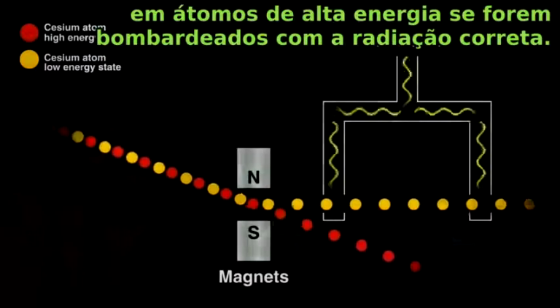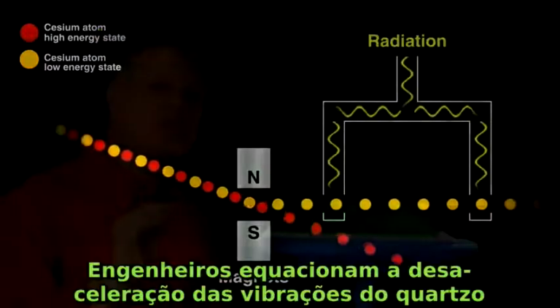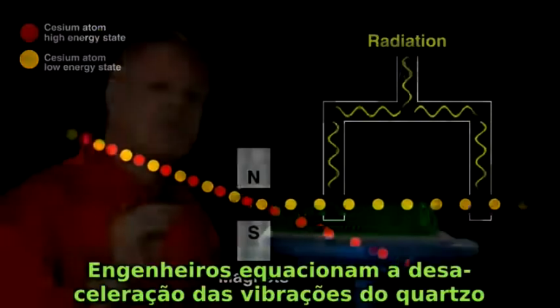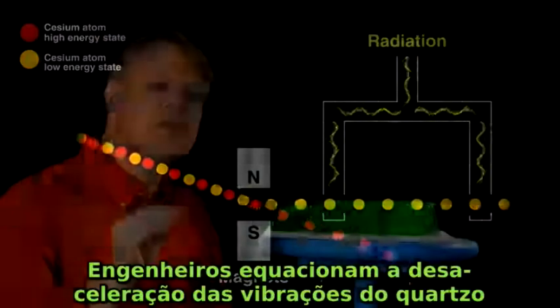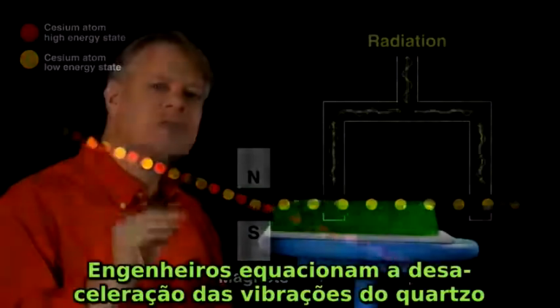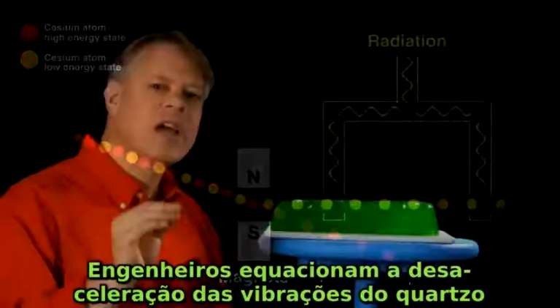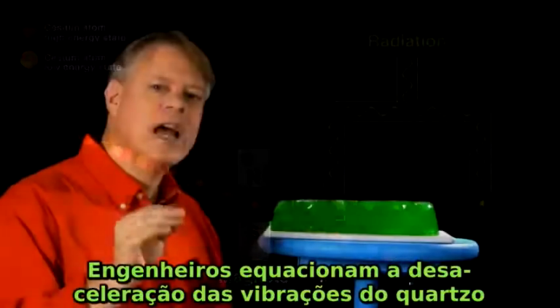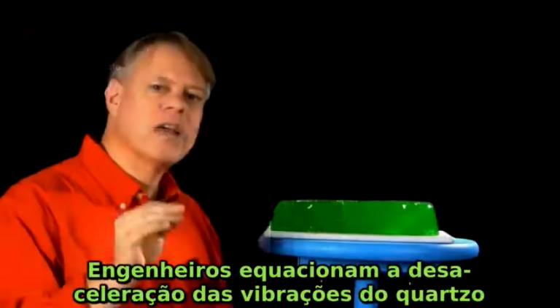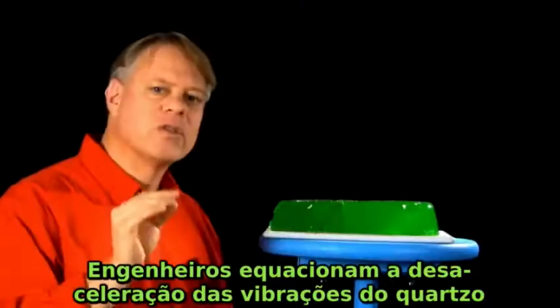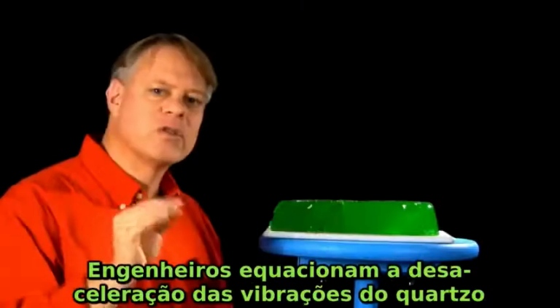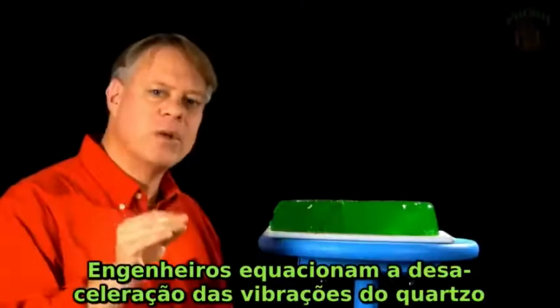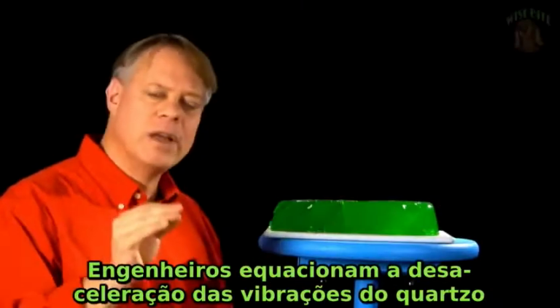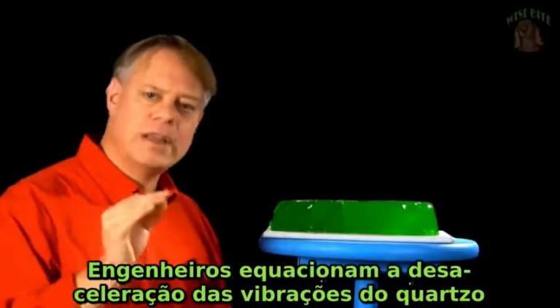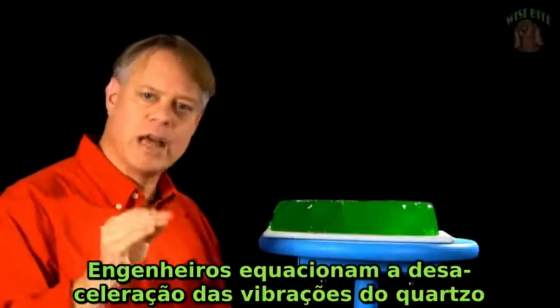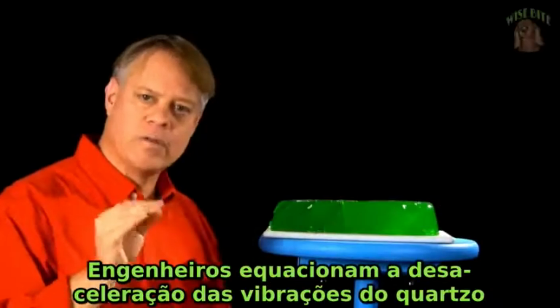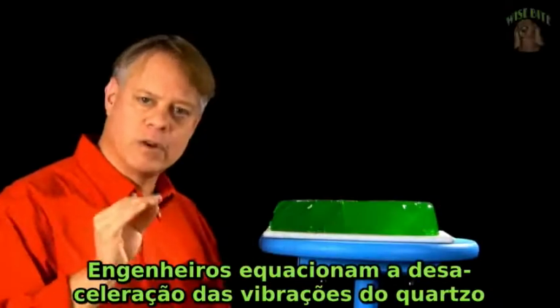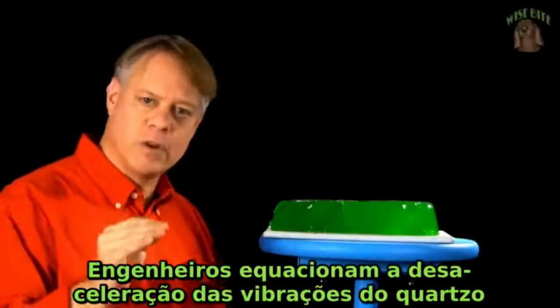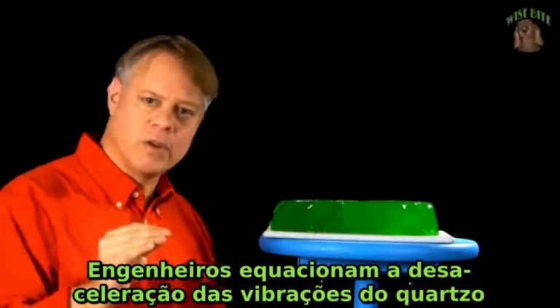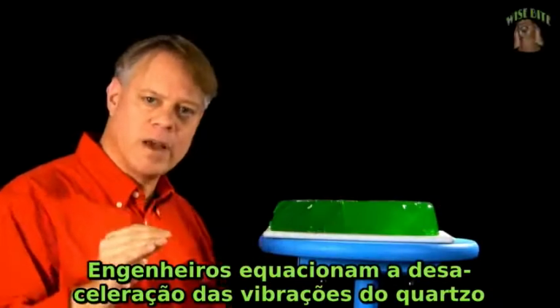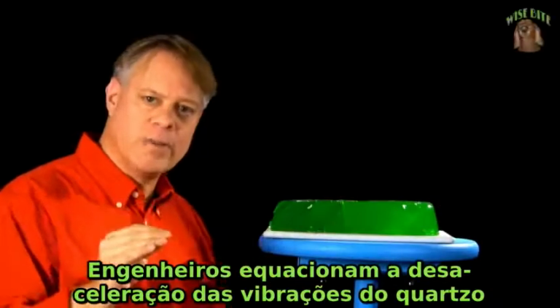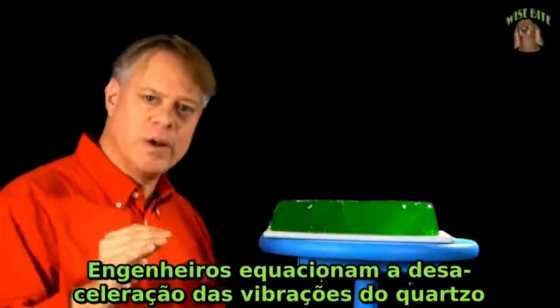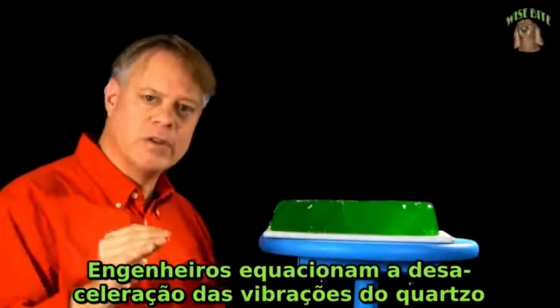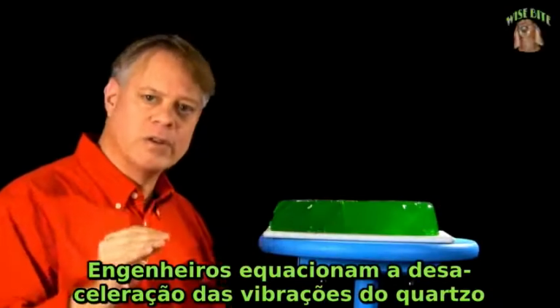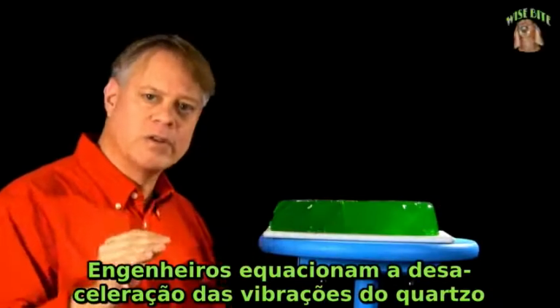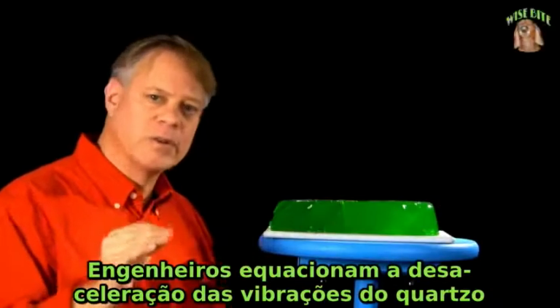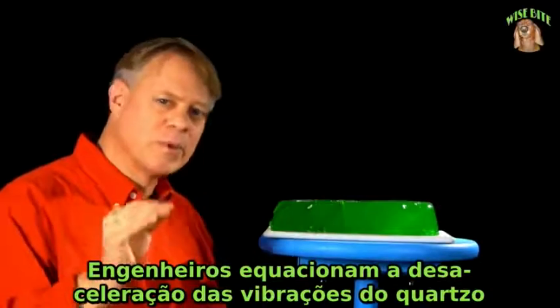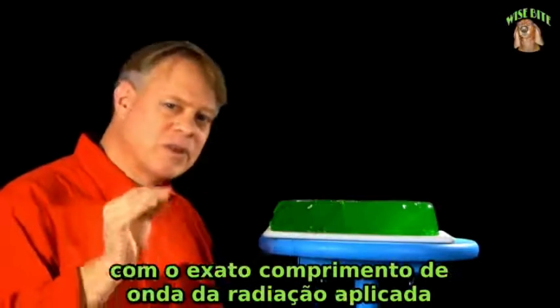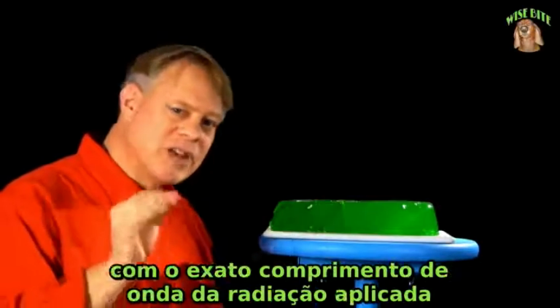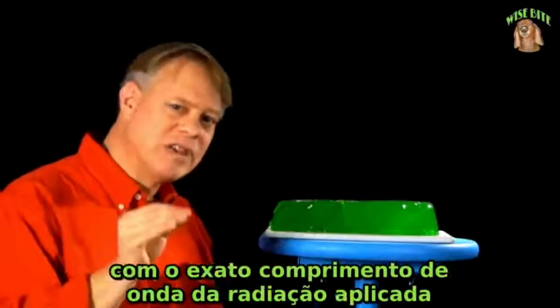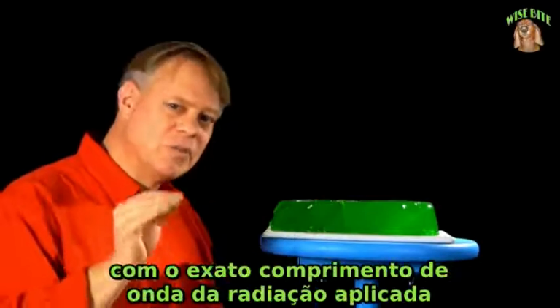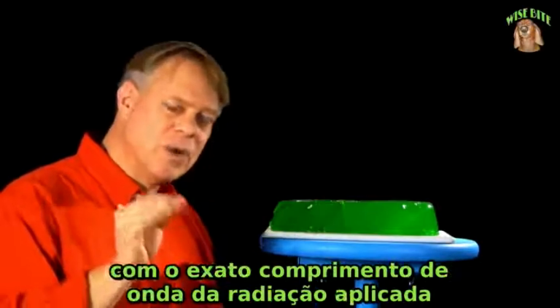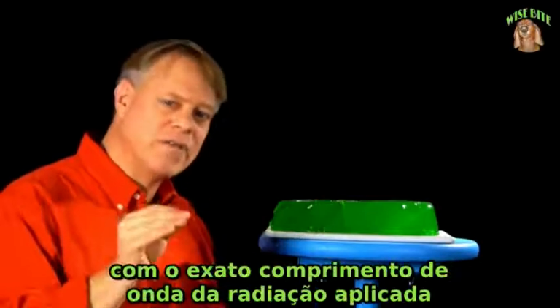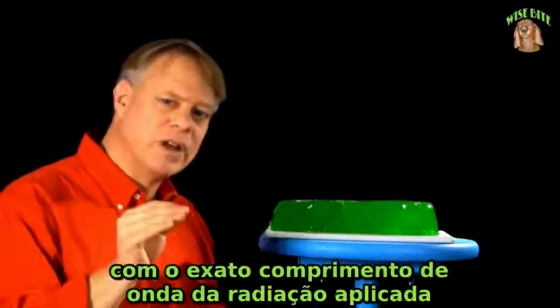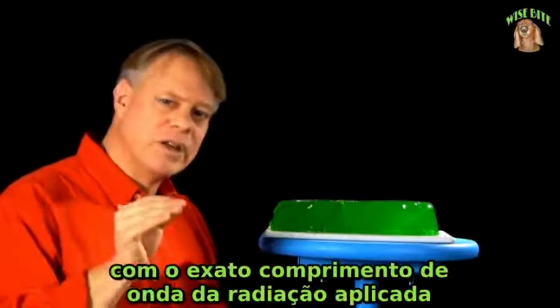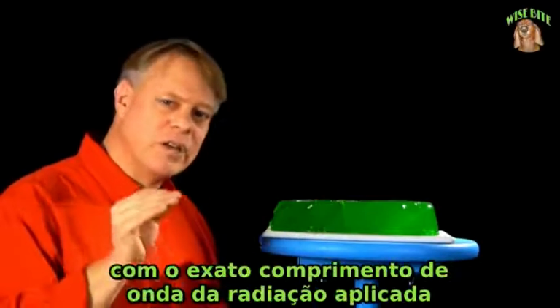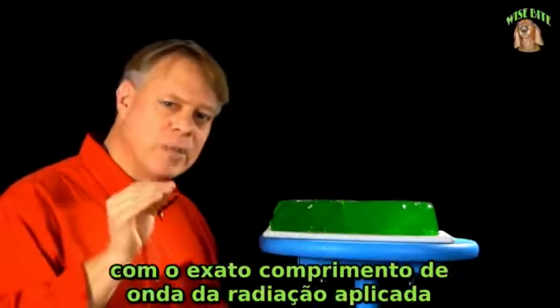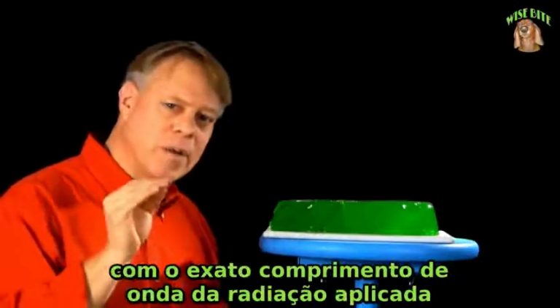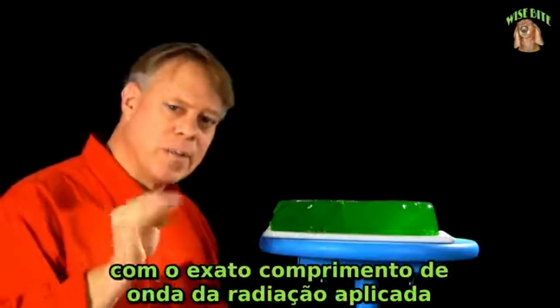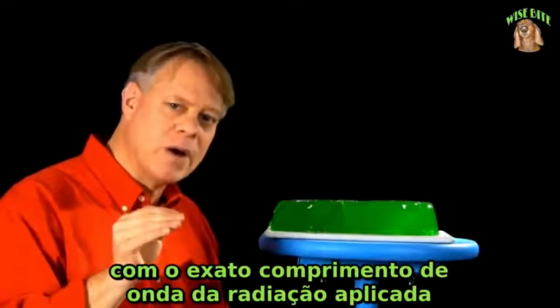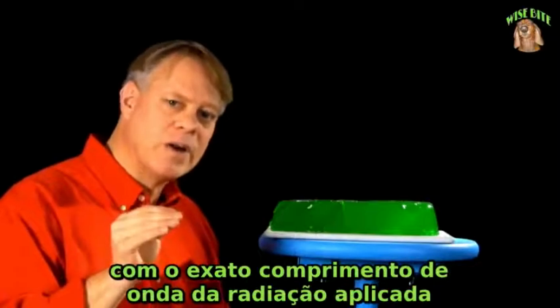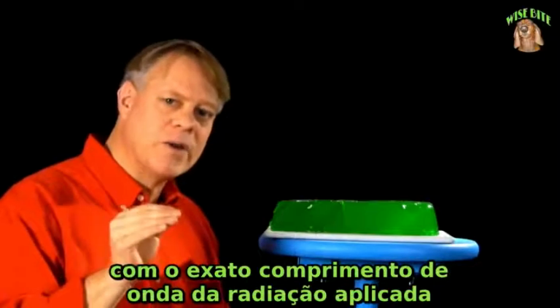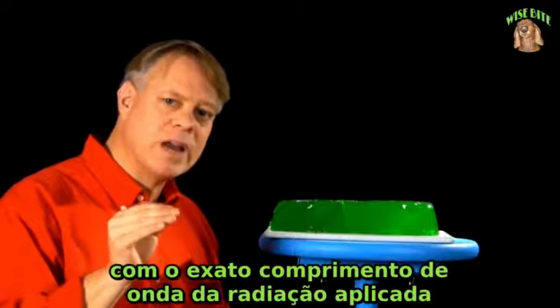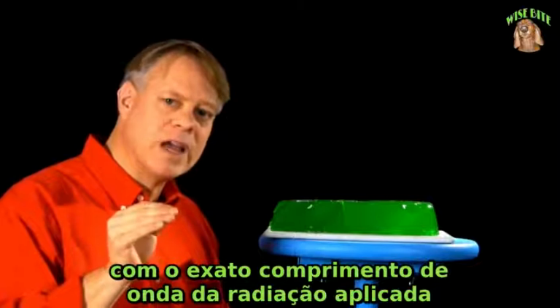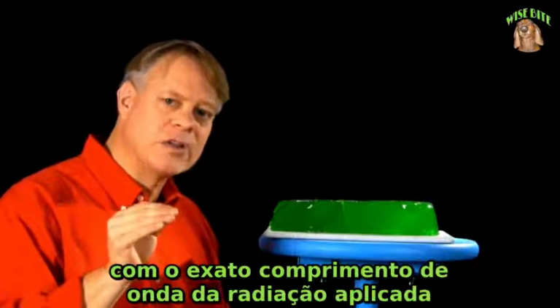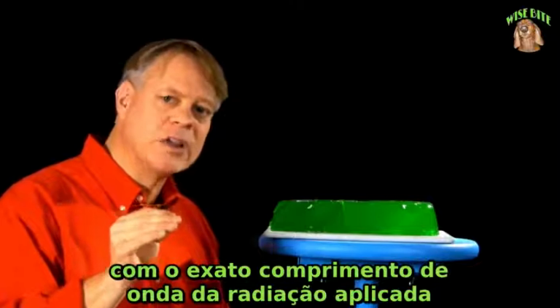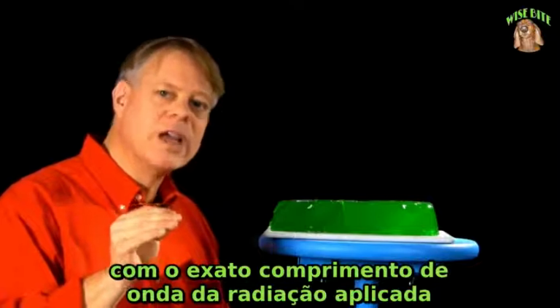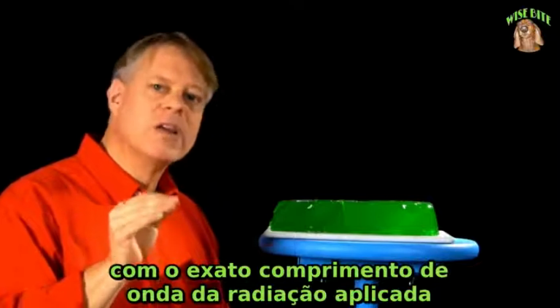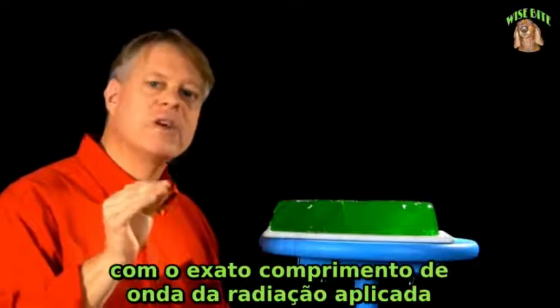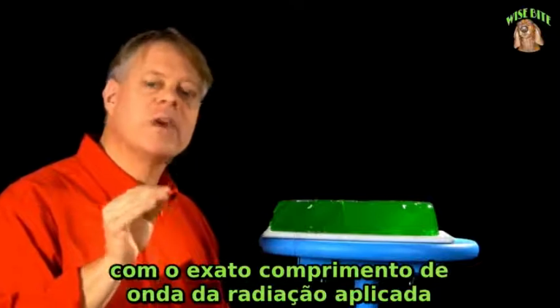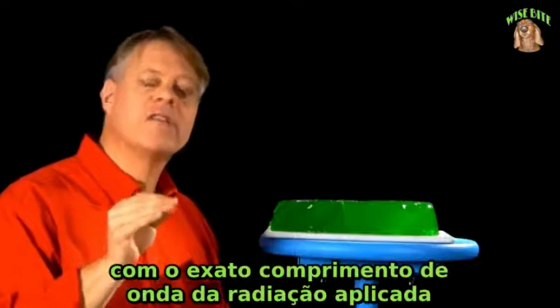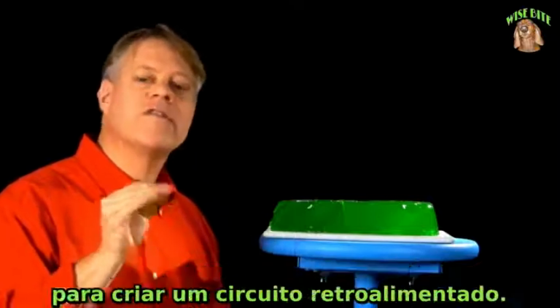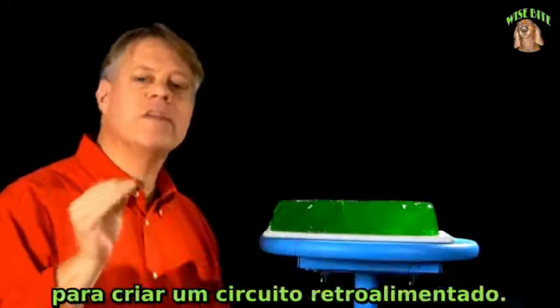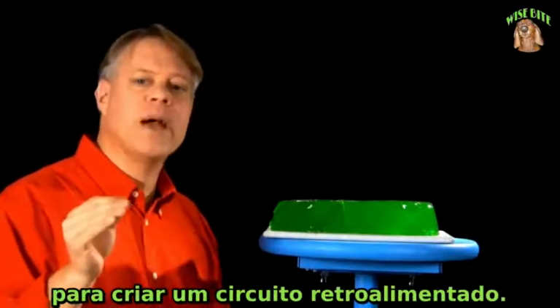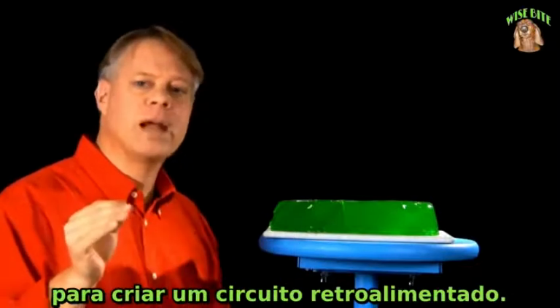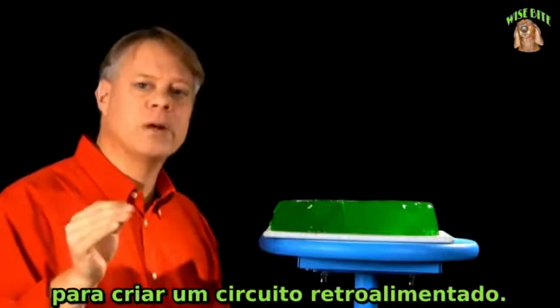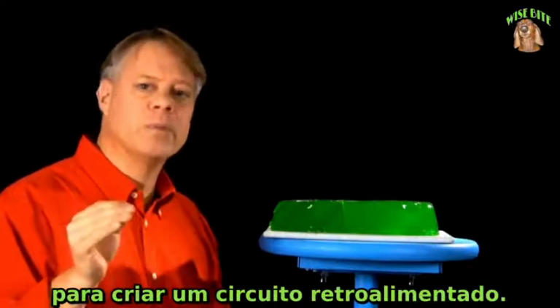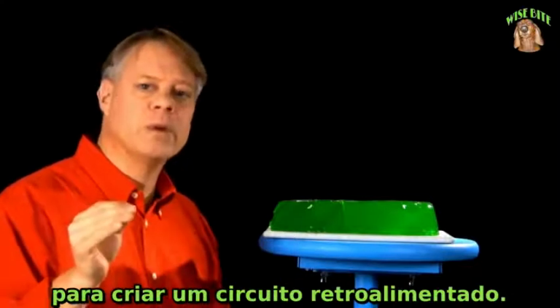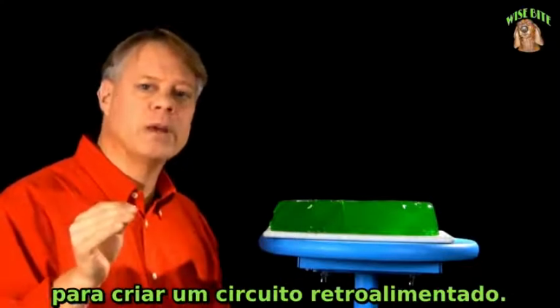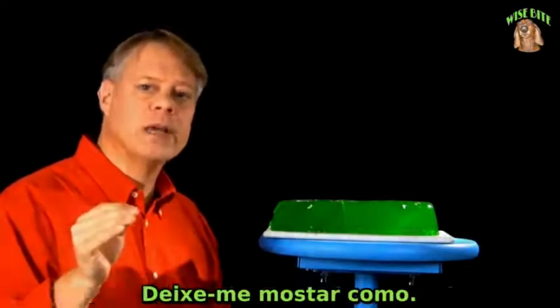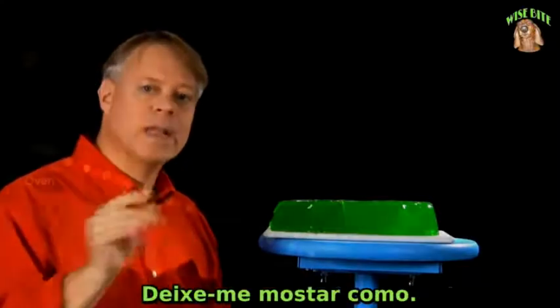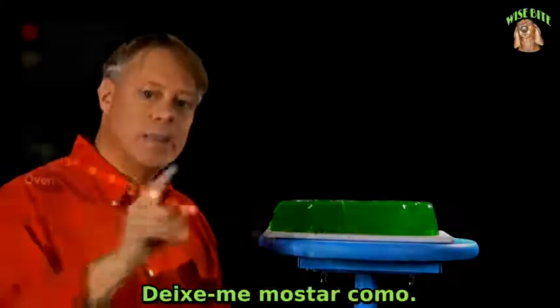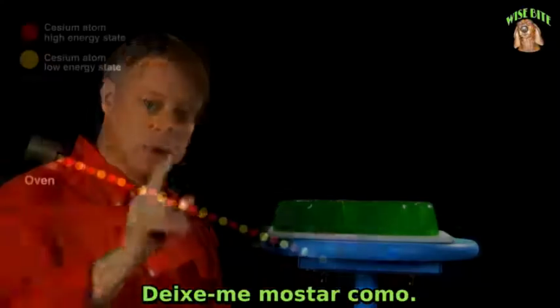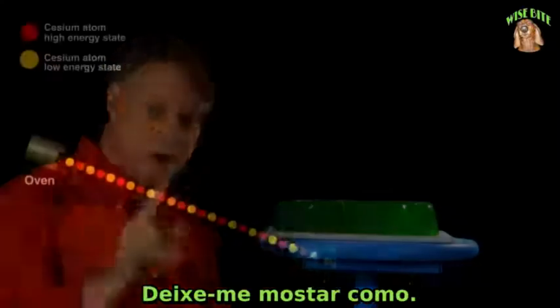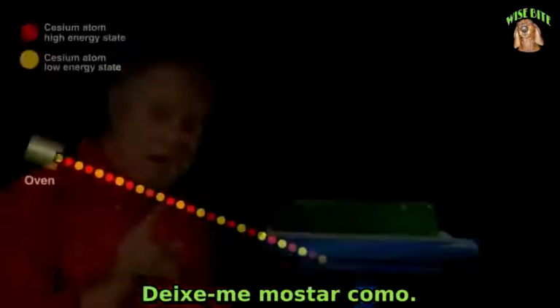Engineers tie the slowing down of the quartz vibrations to the precise wavelength of the bombarding radiation to create a feedback loop. Let me show you how.